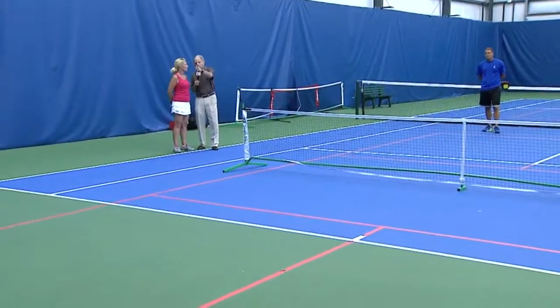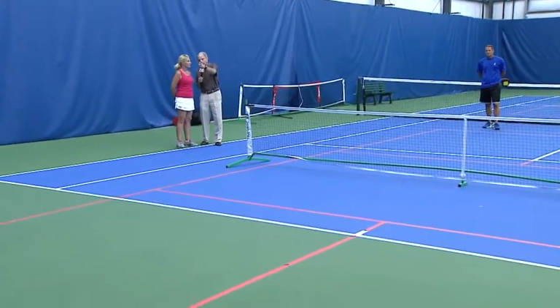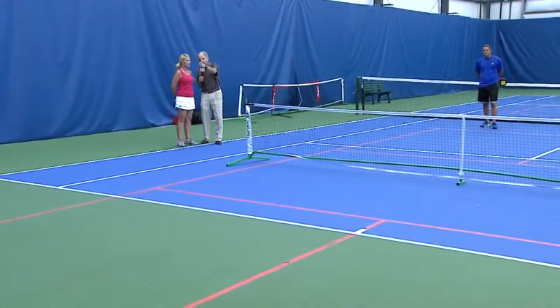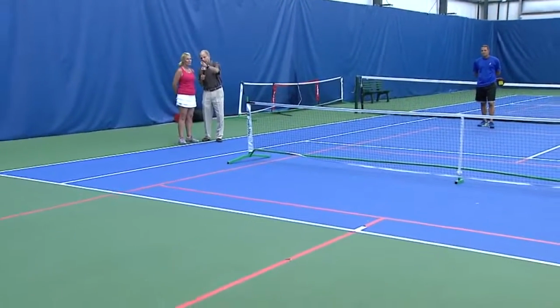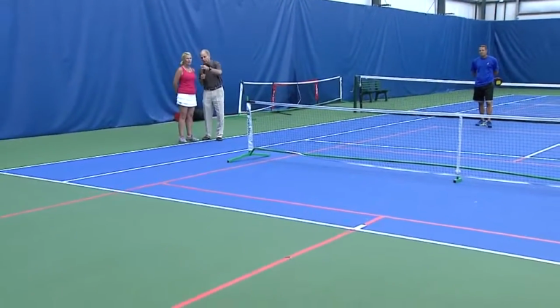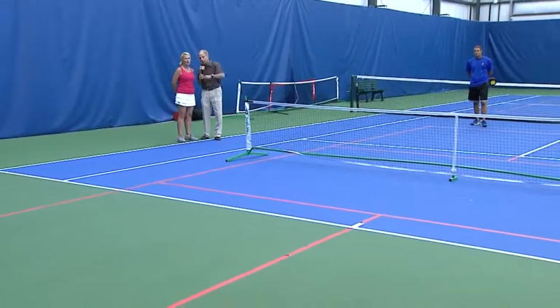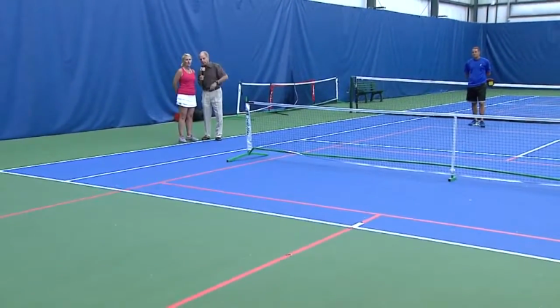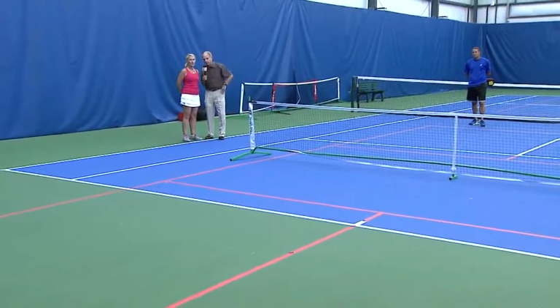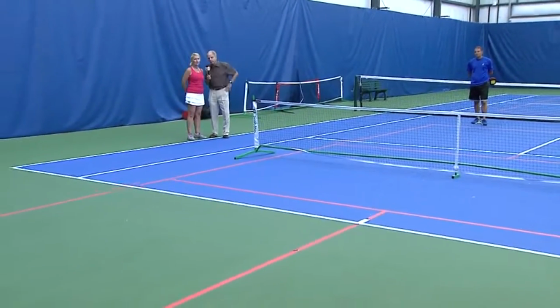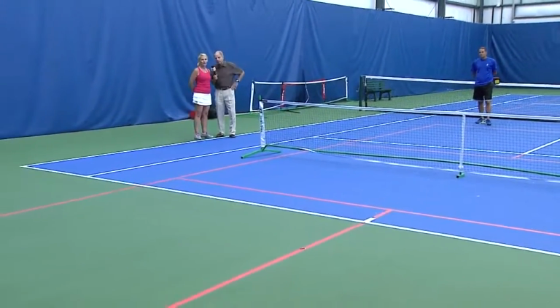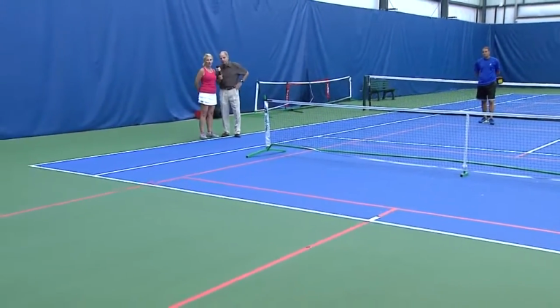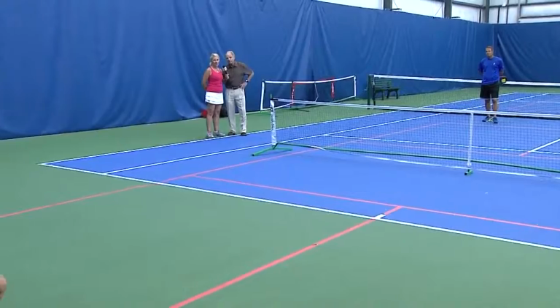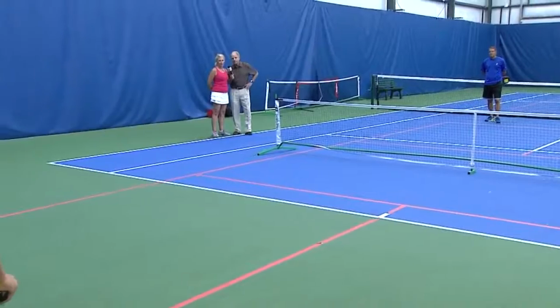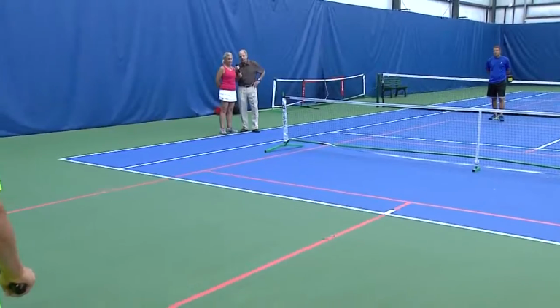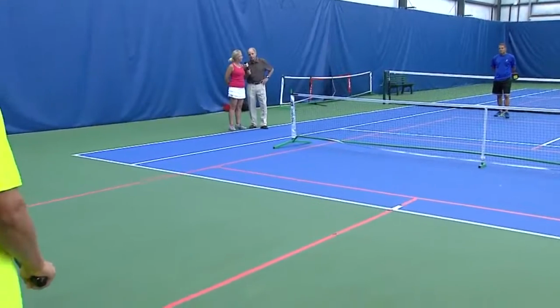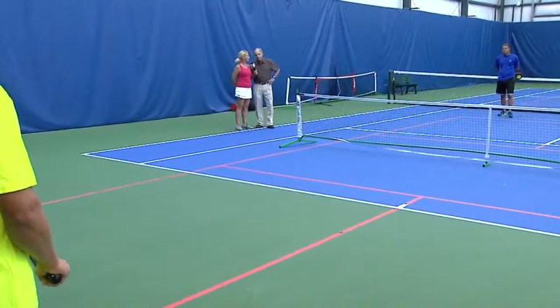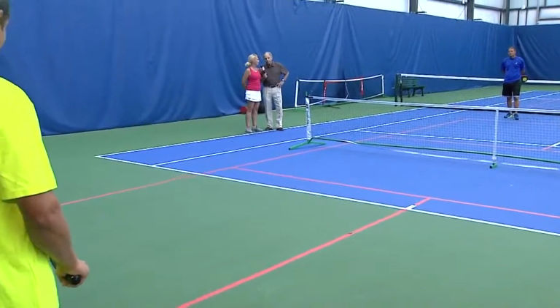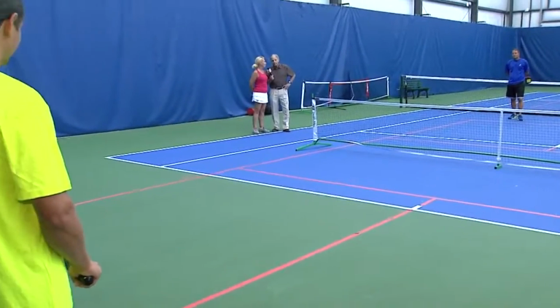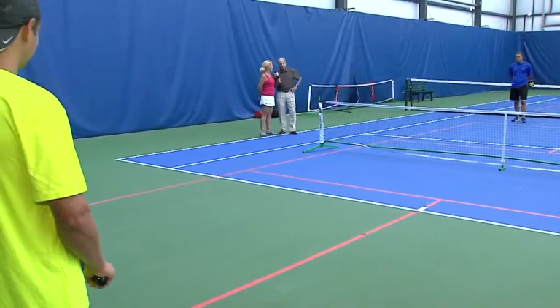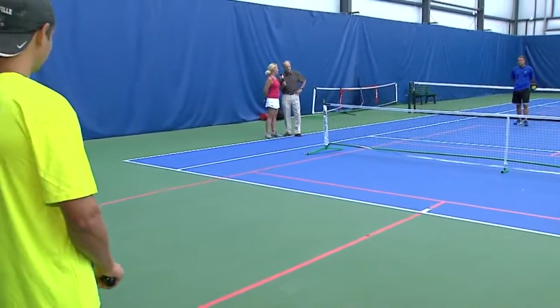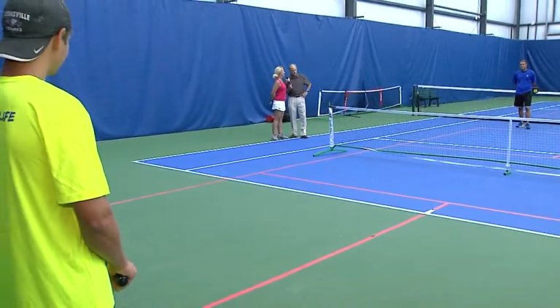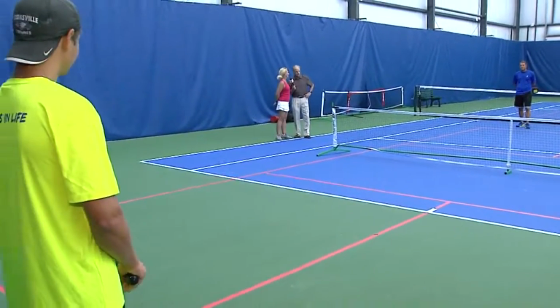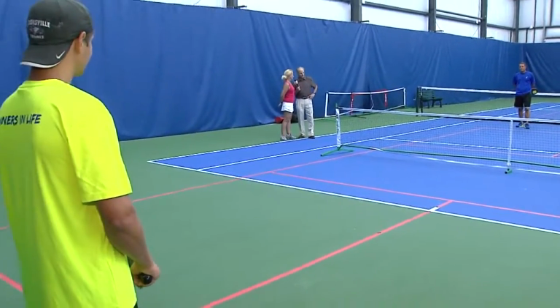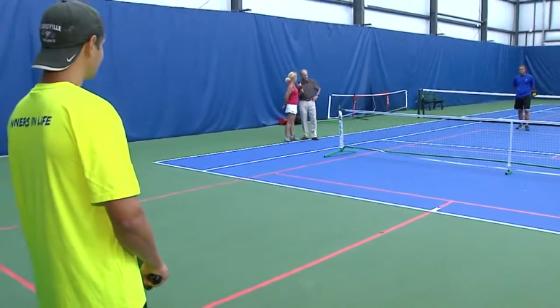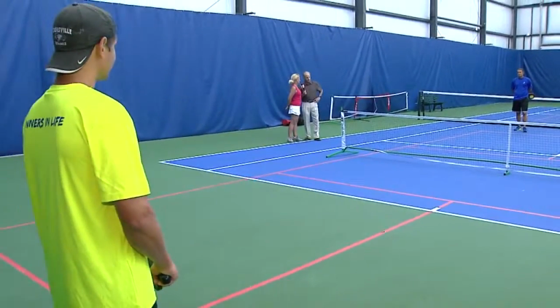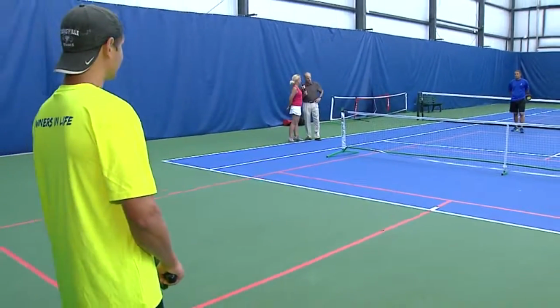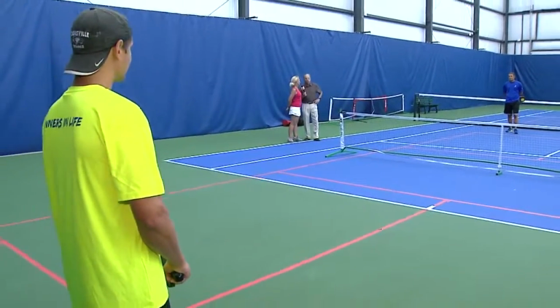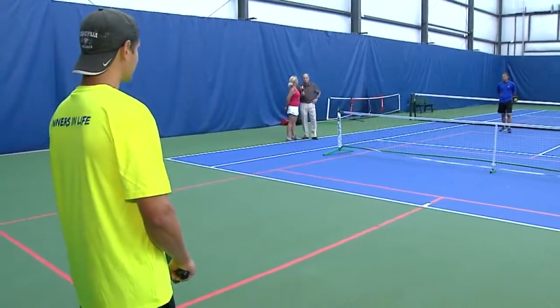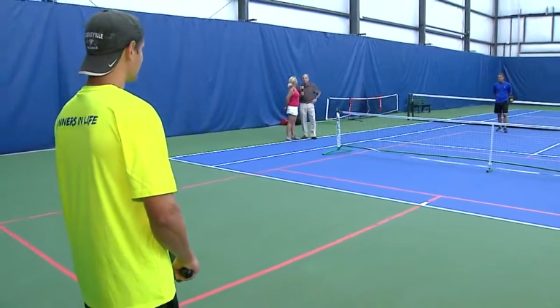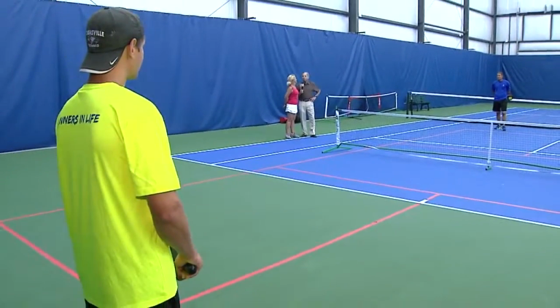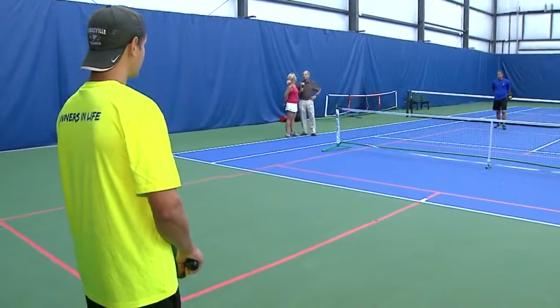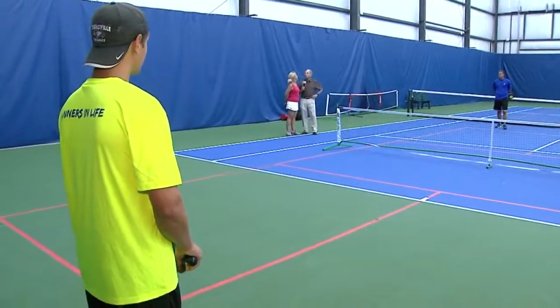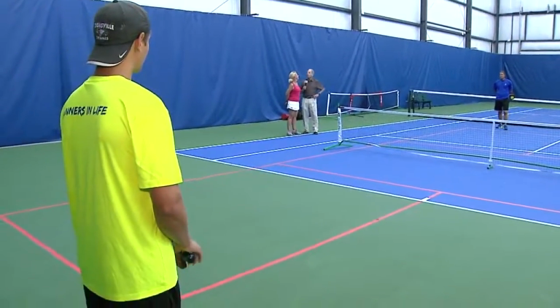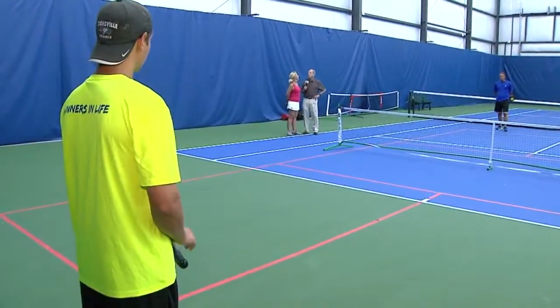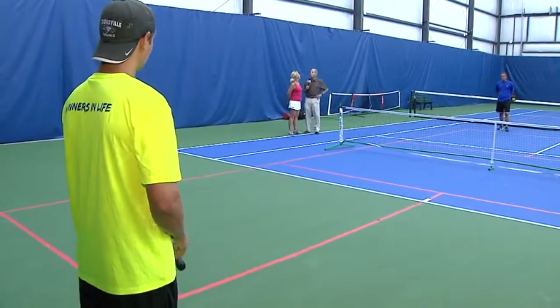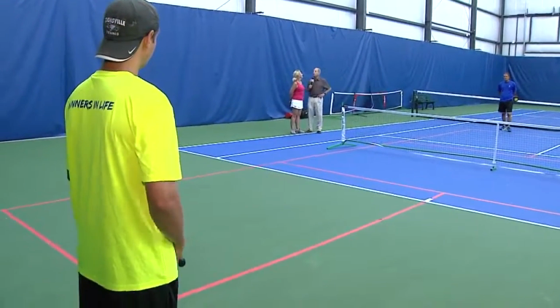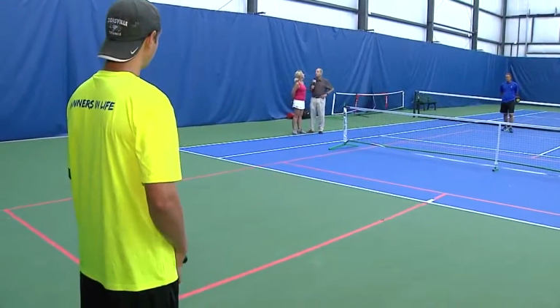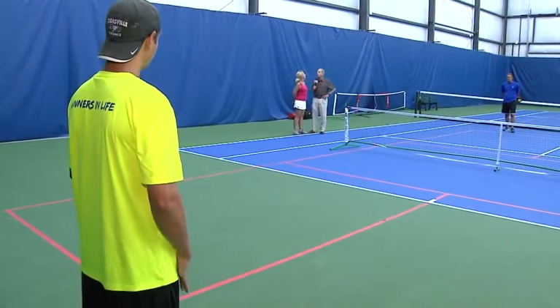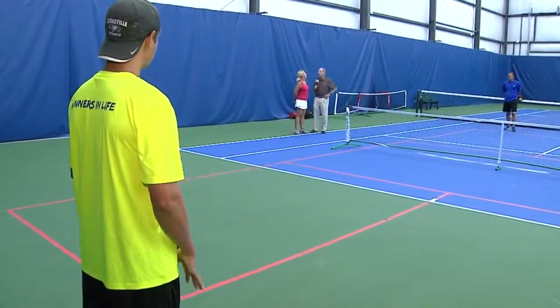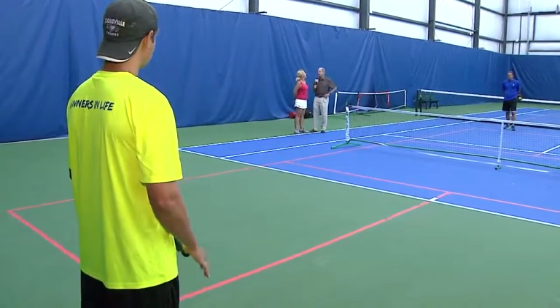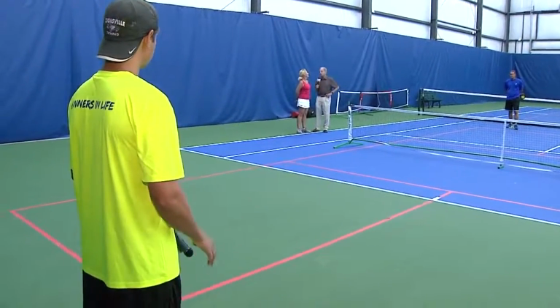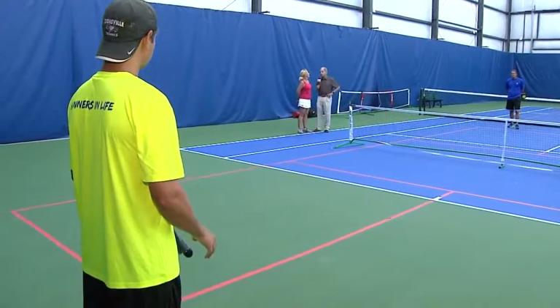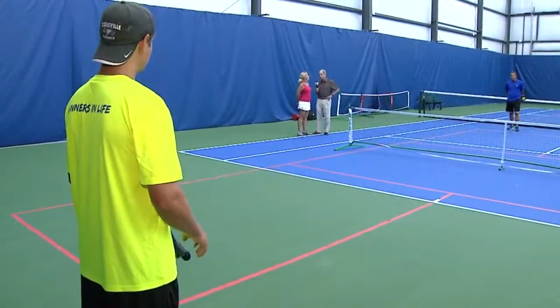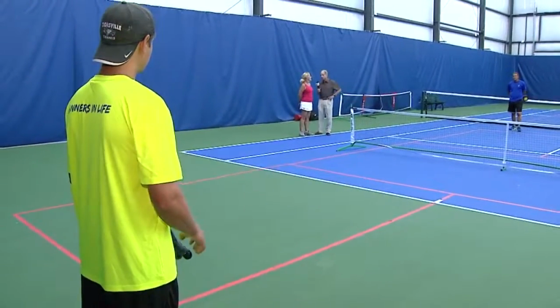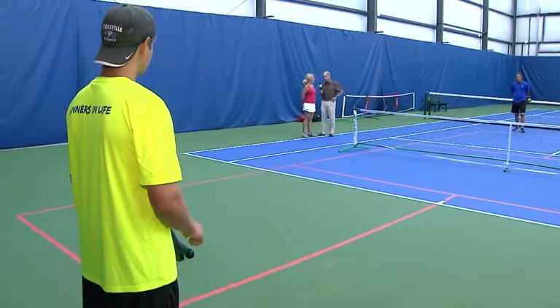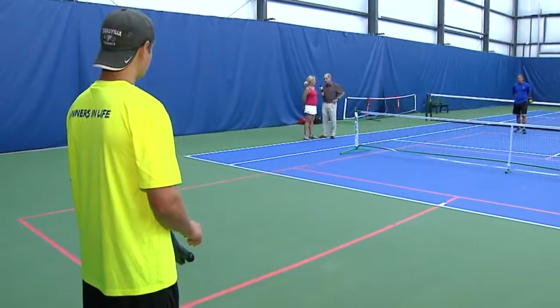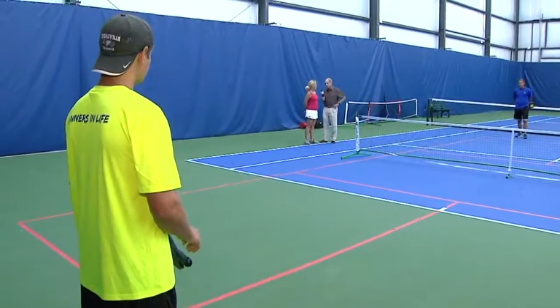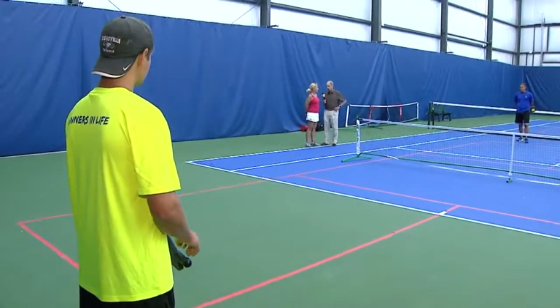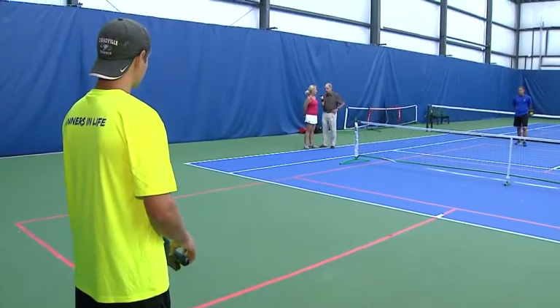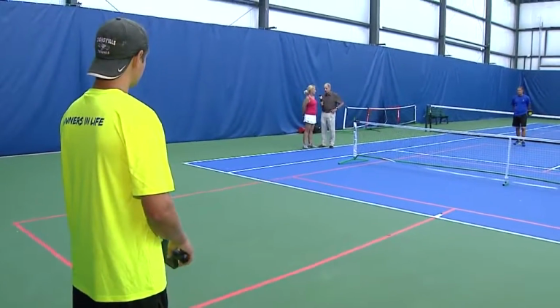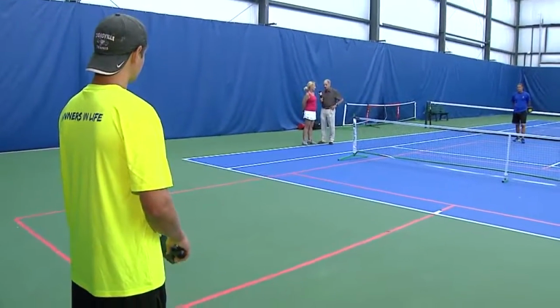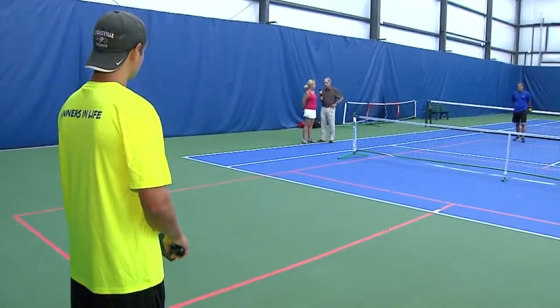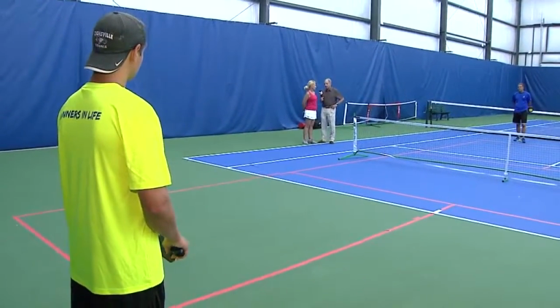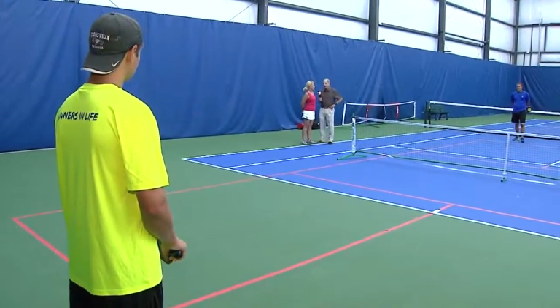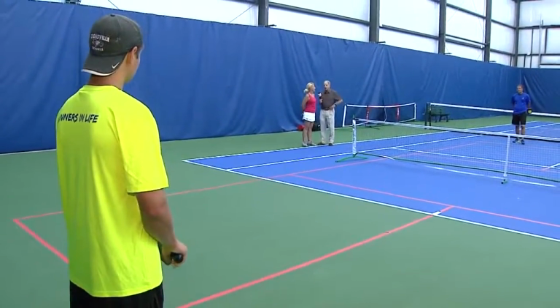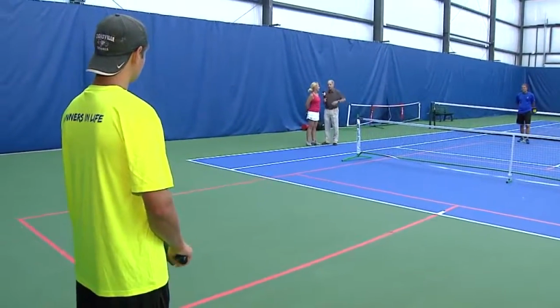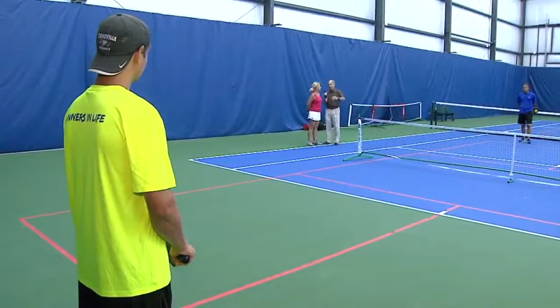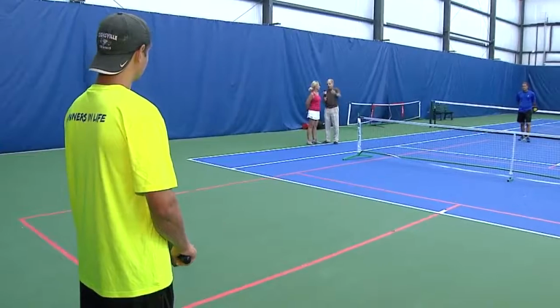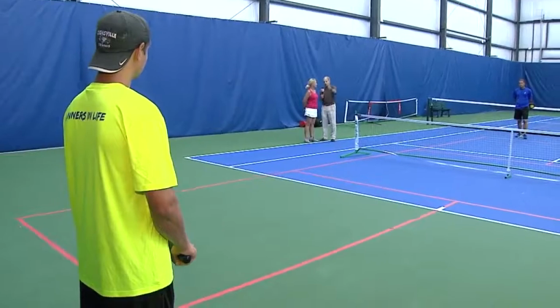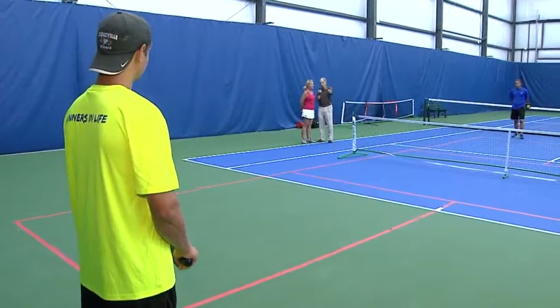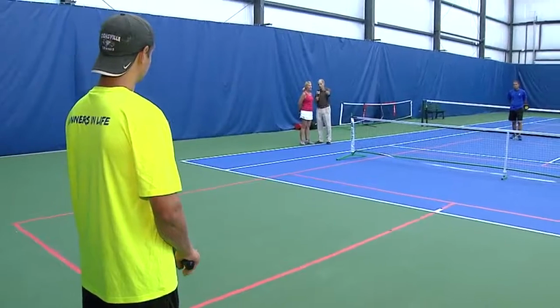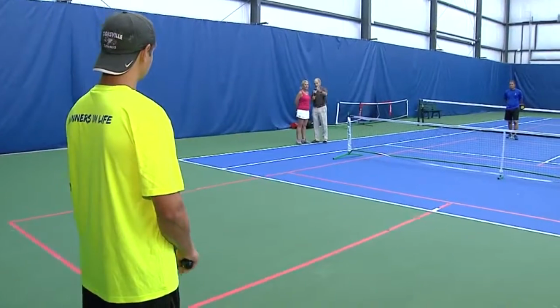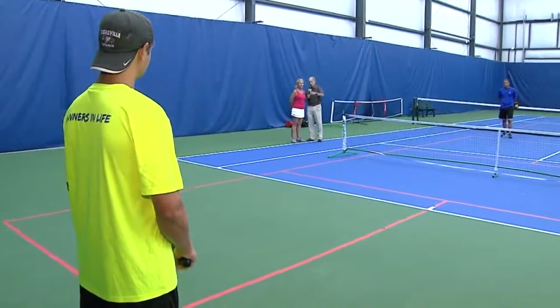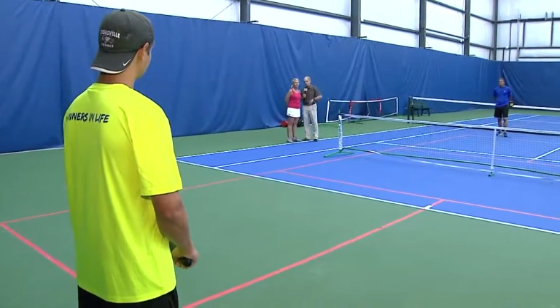Who are our players, Sue? Tyler Whitzkin and Rick Whitzkin — both excellent players. All right, let's start us off.